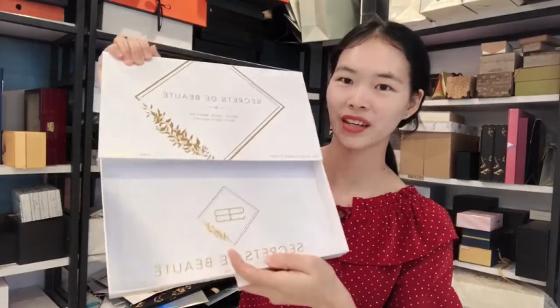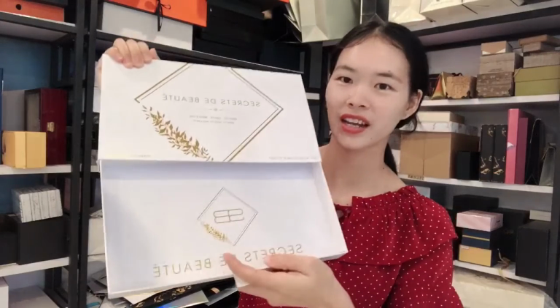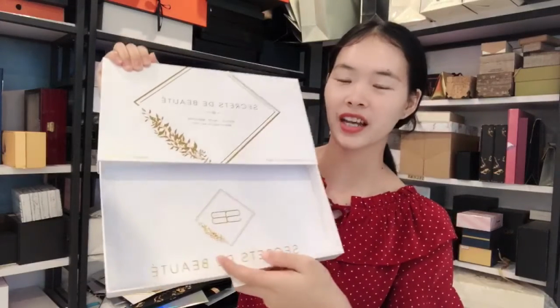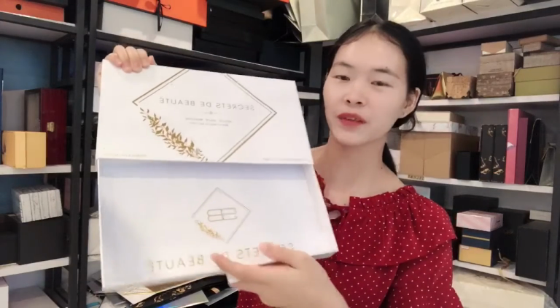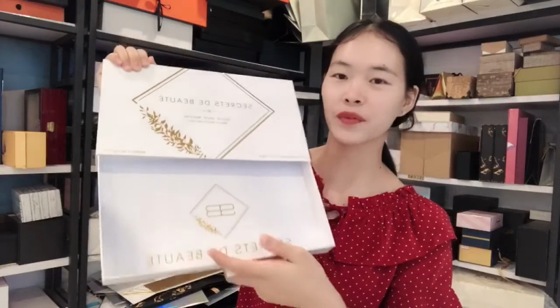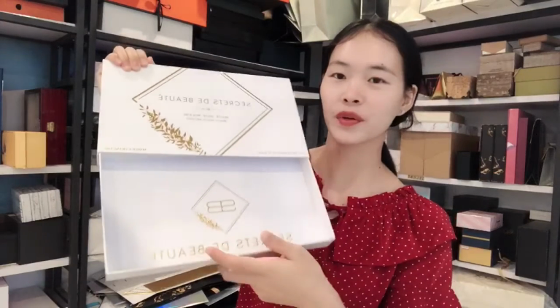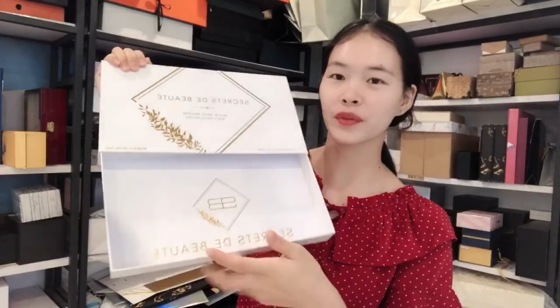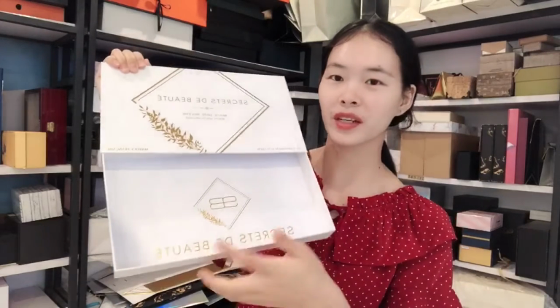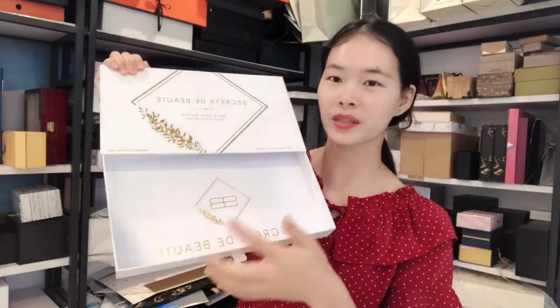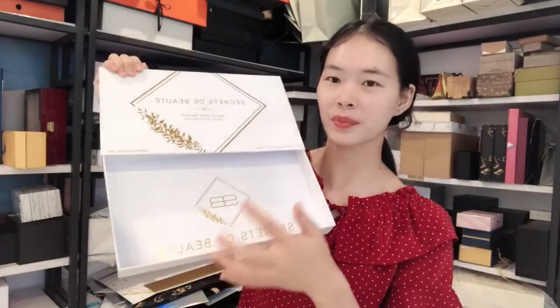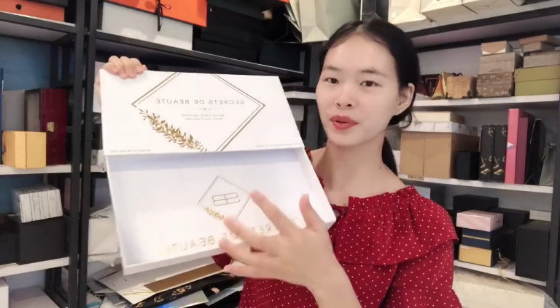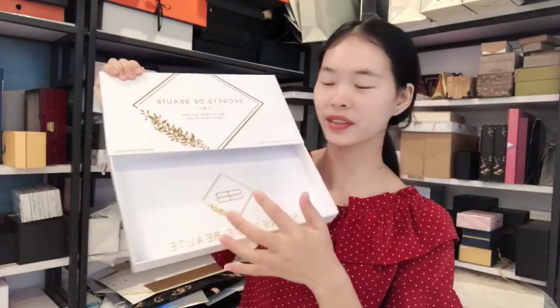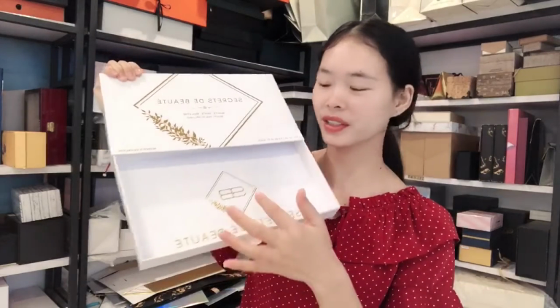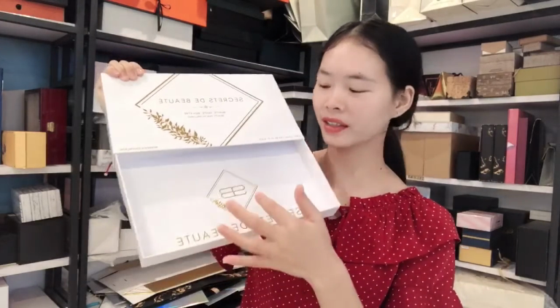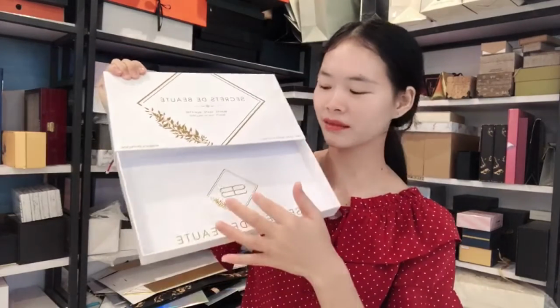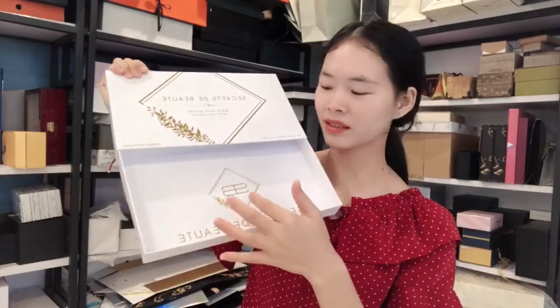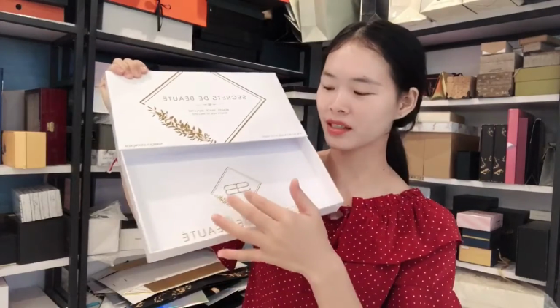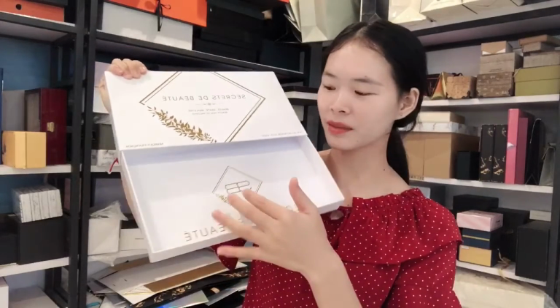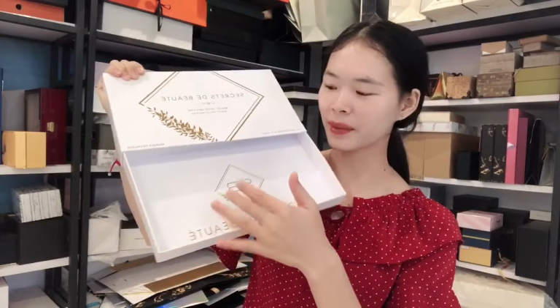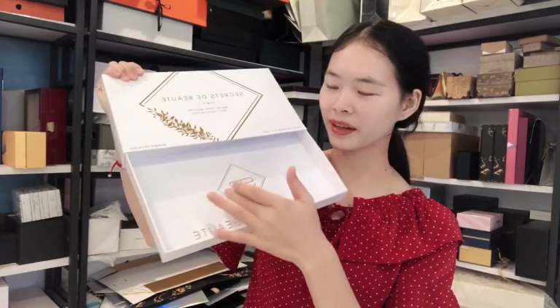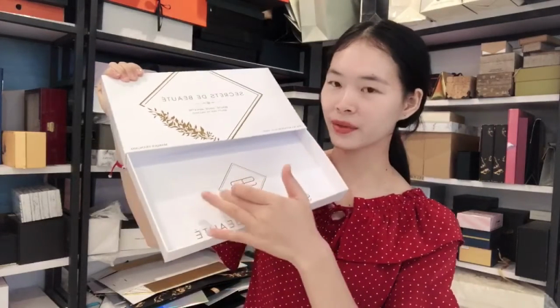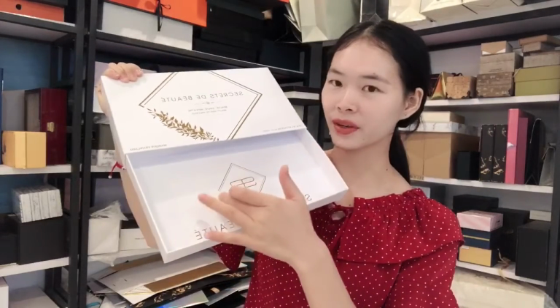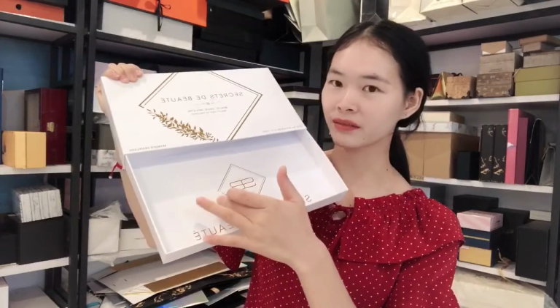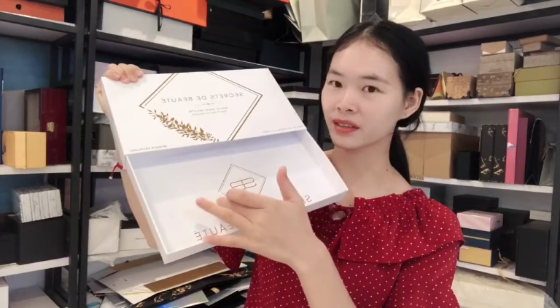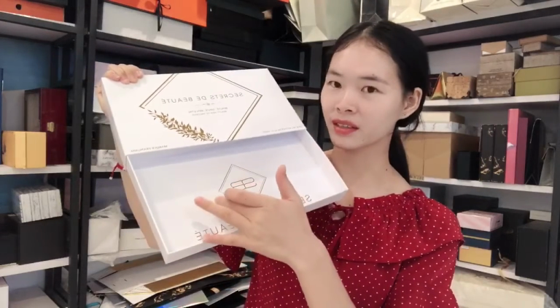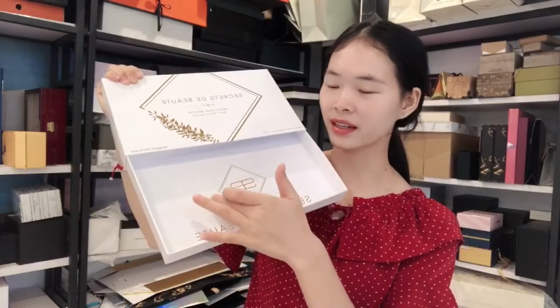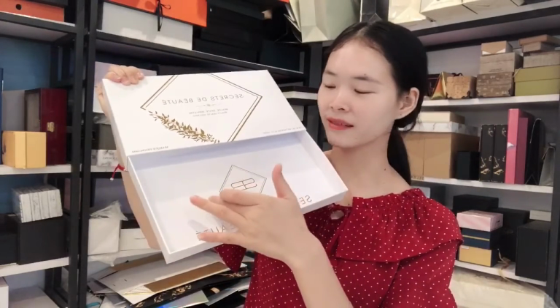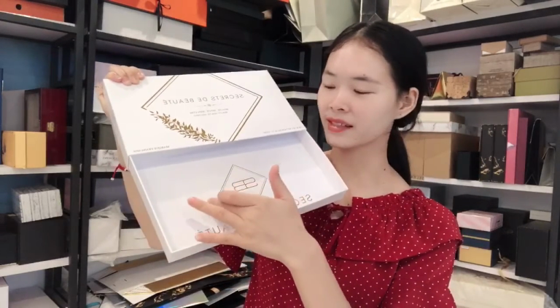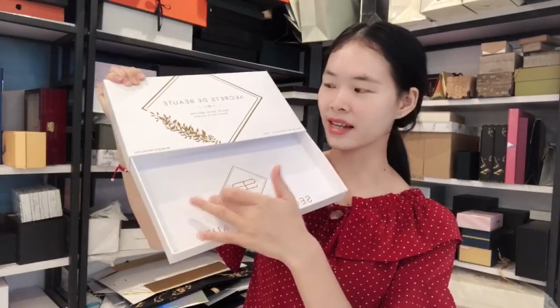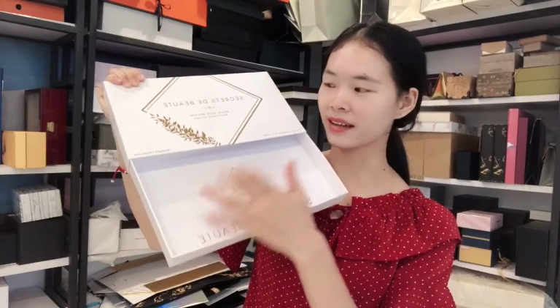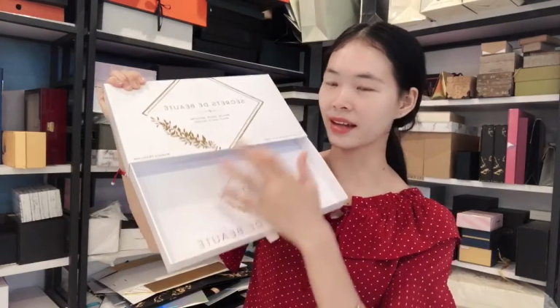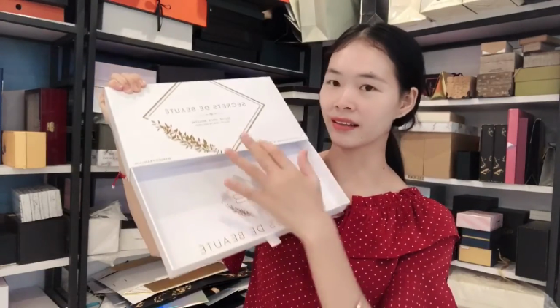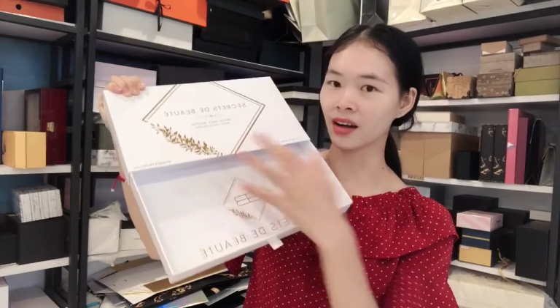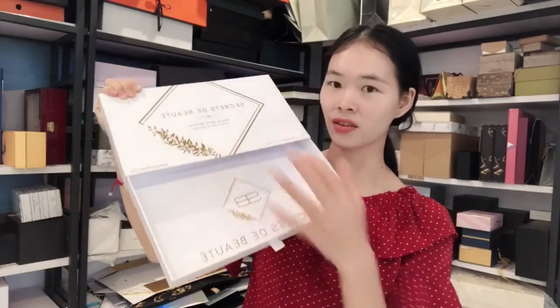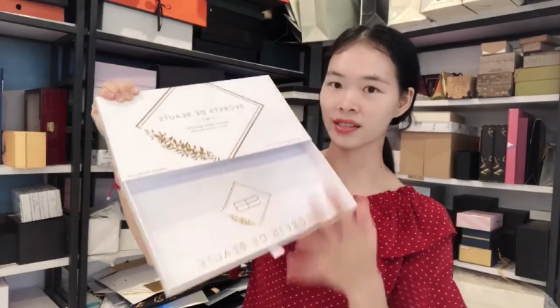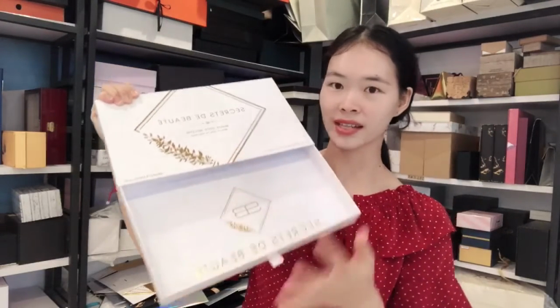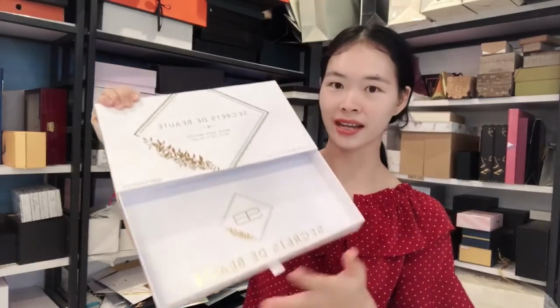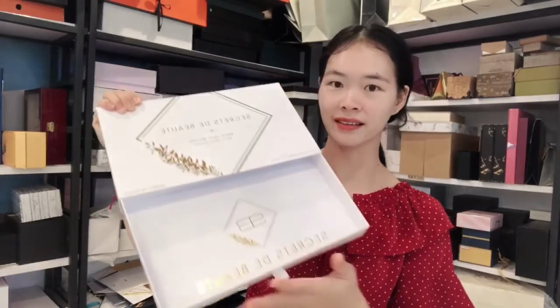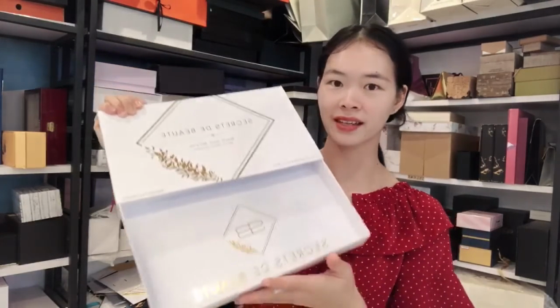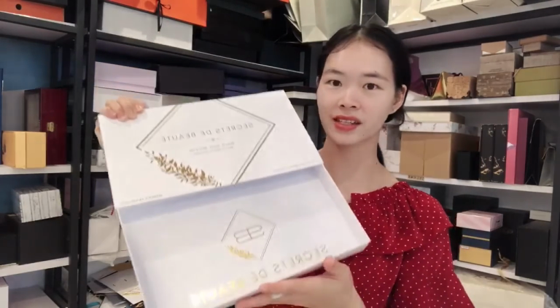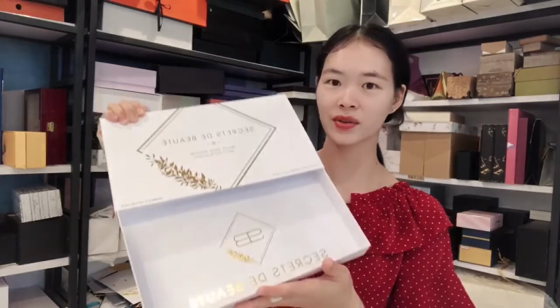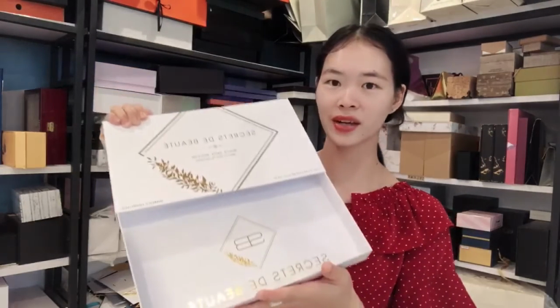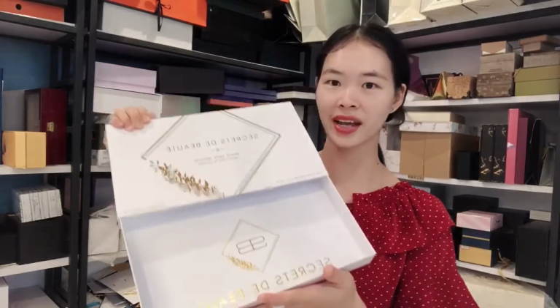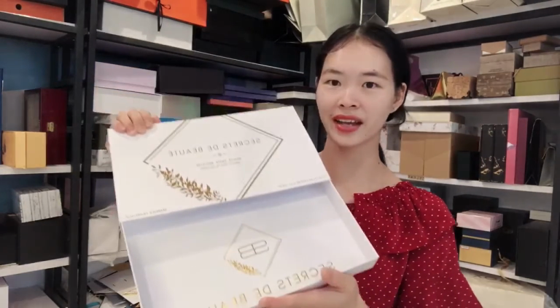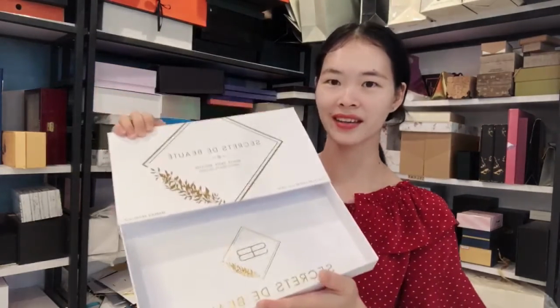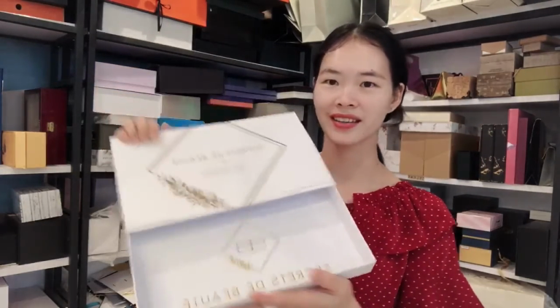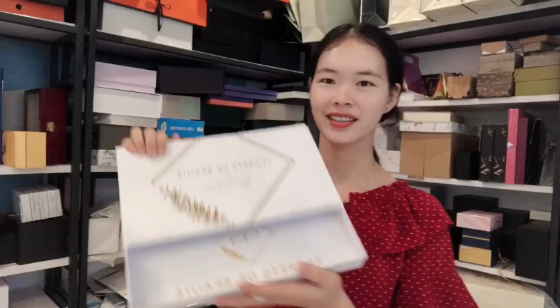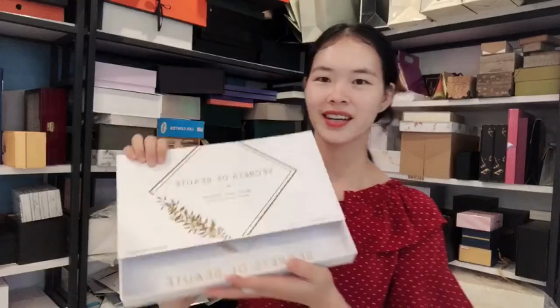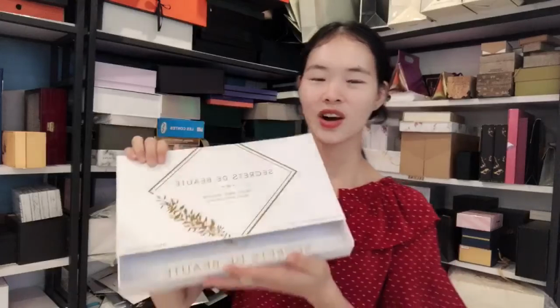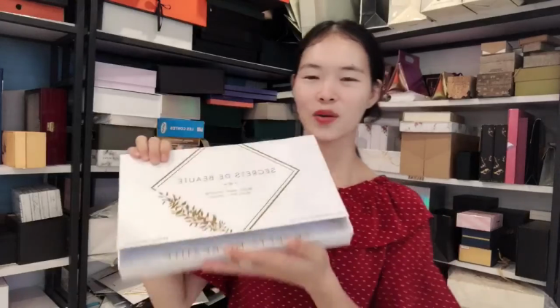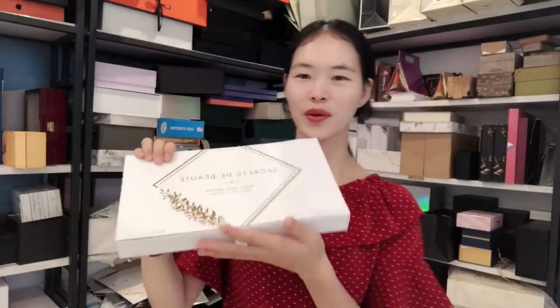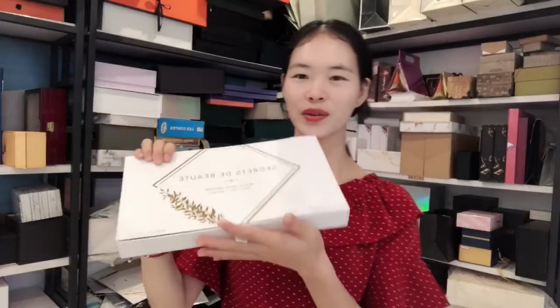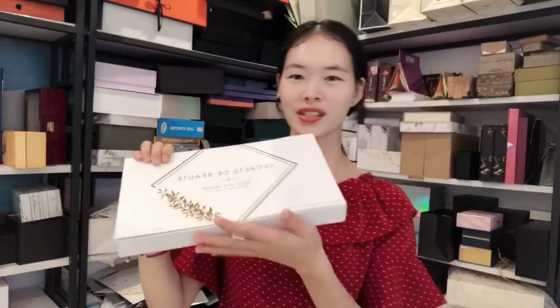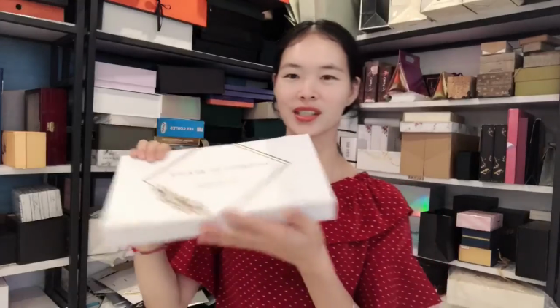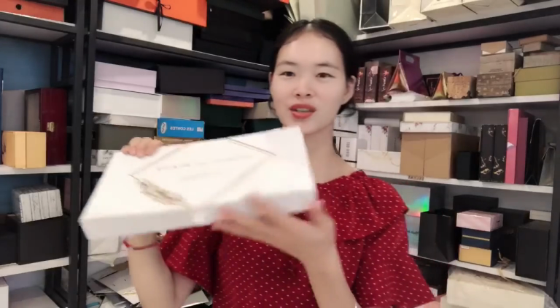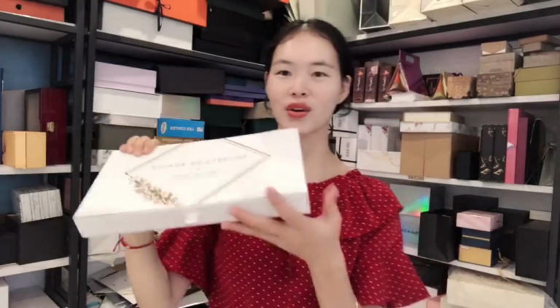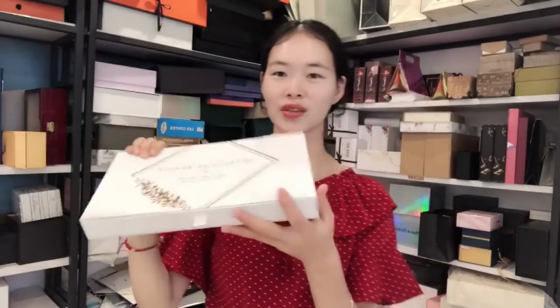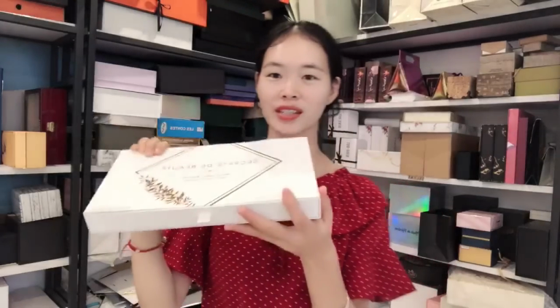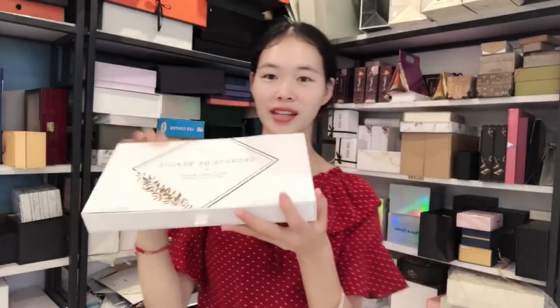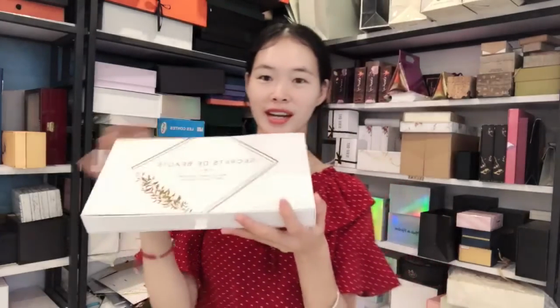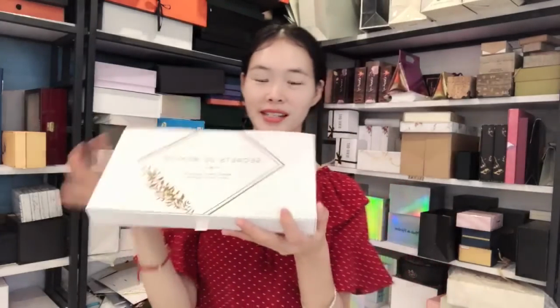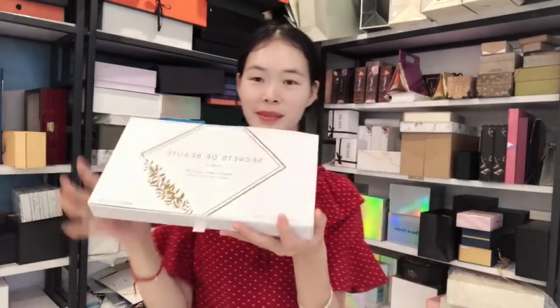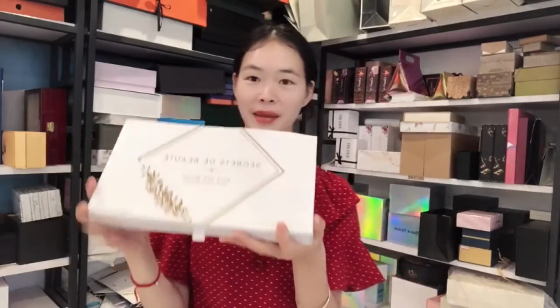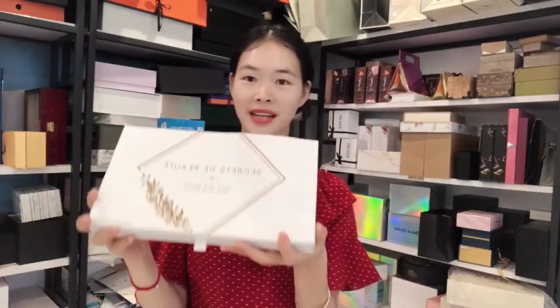If you need printing on the background, the inside and outside, that's okay. All boxes are also customized.